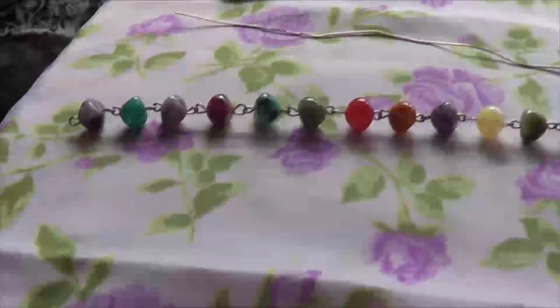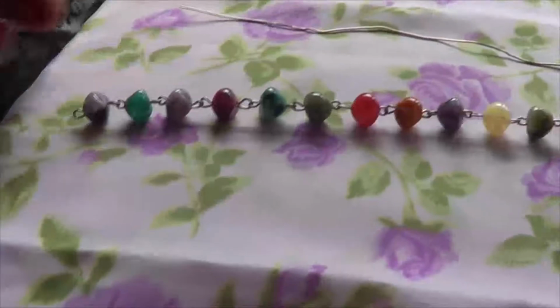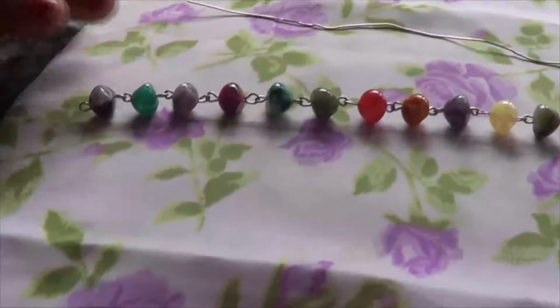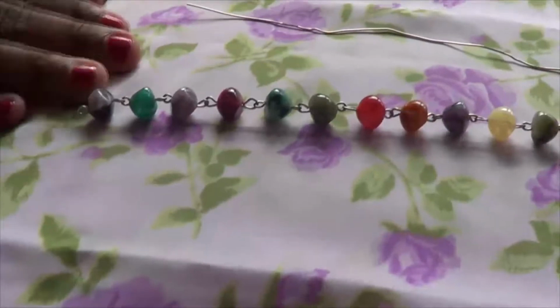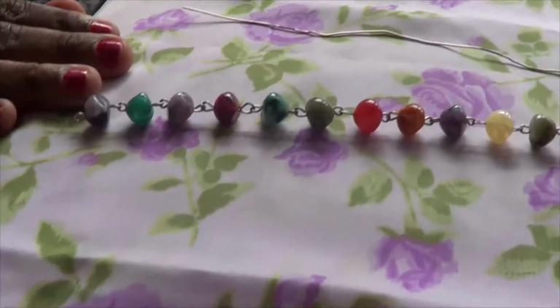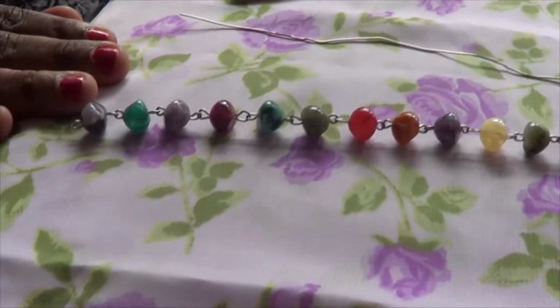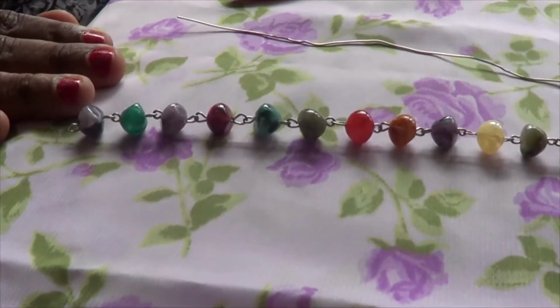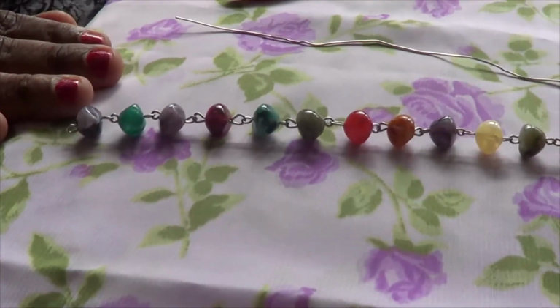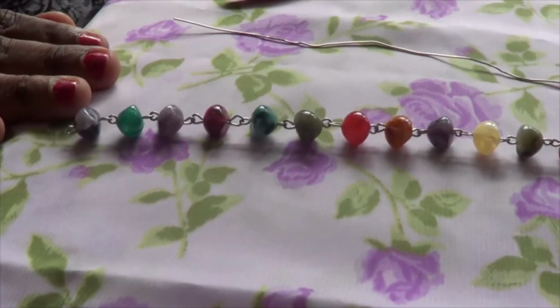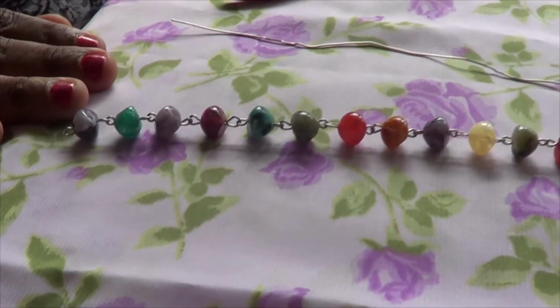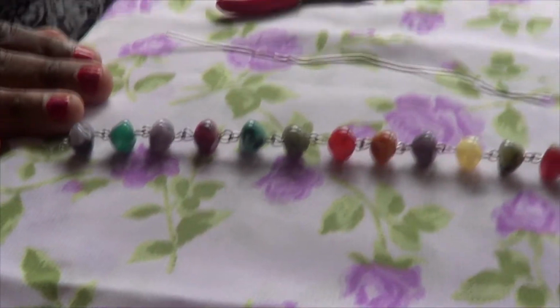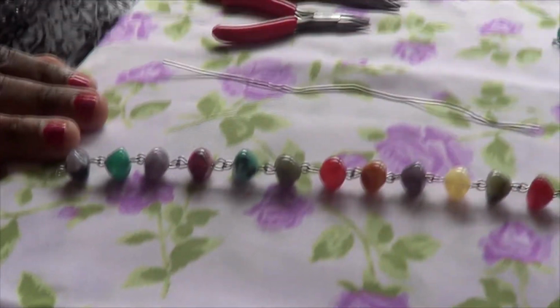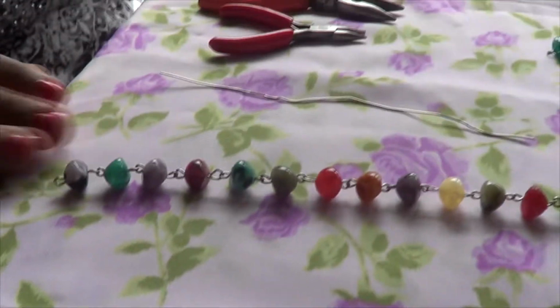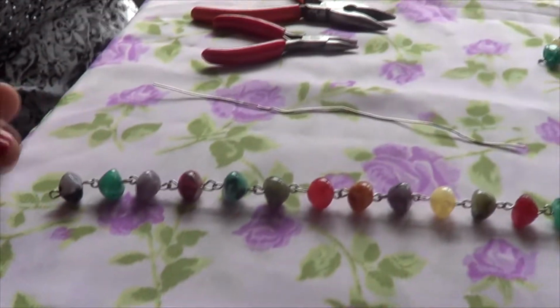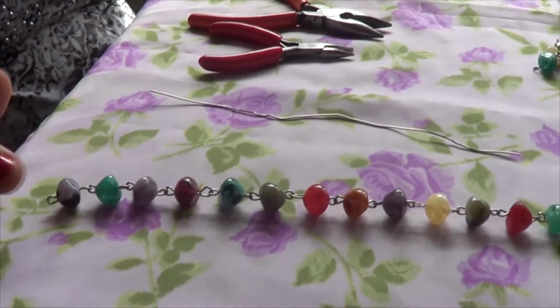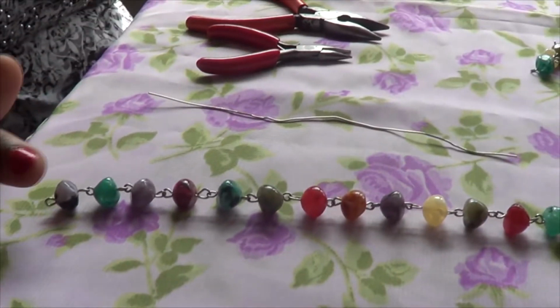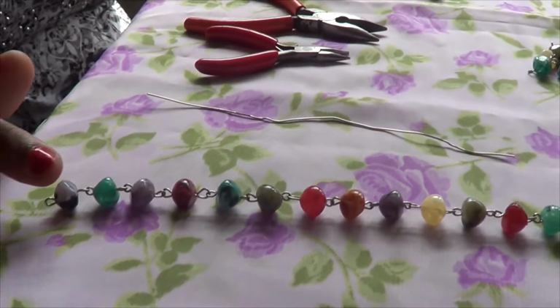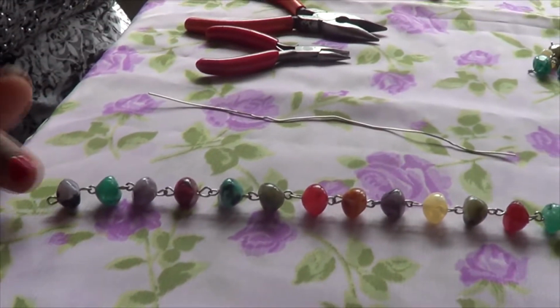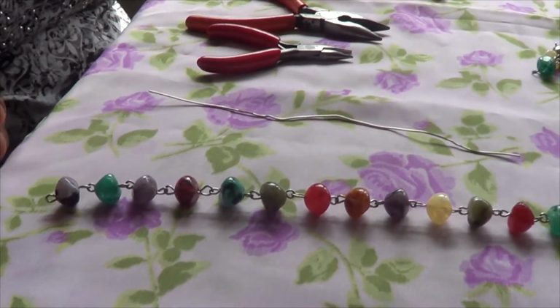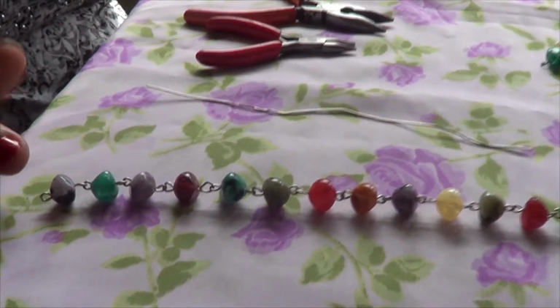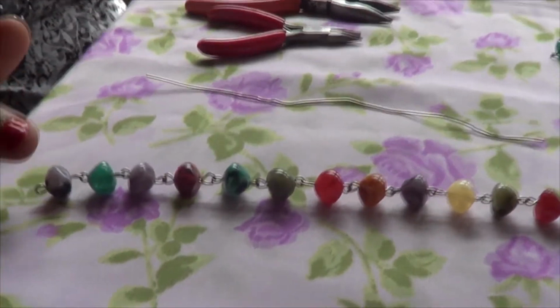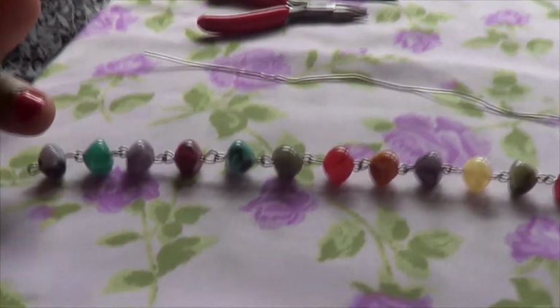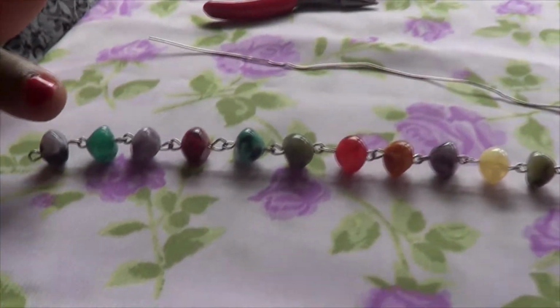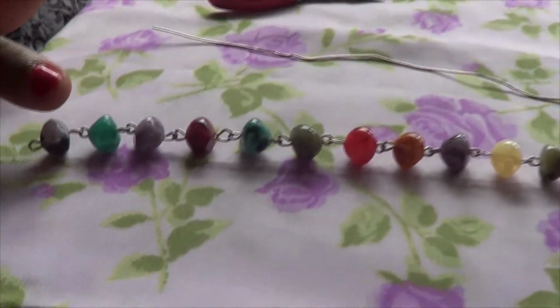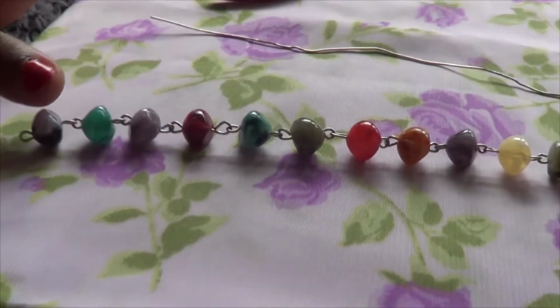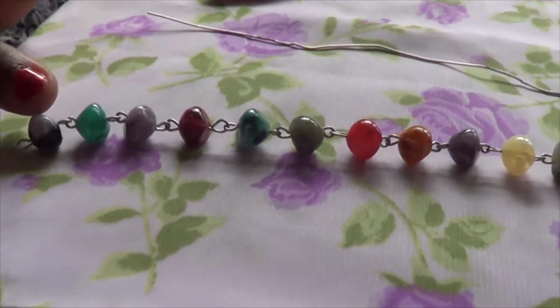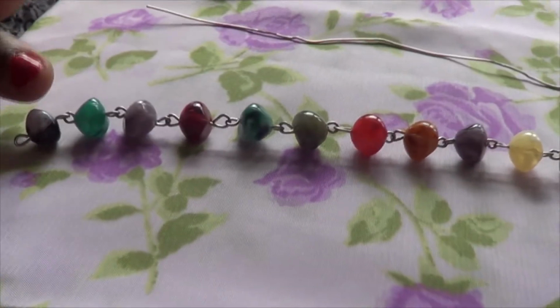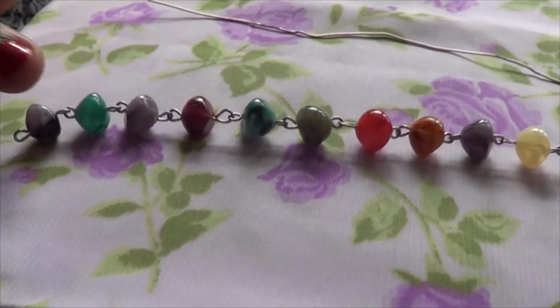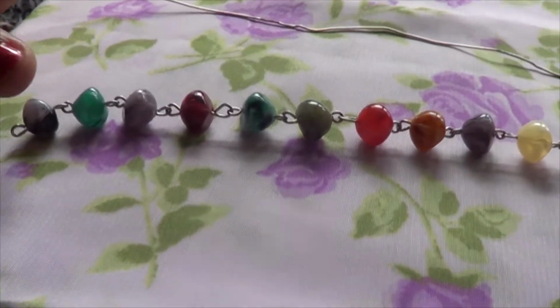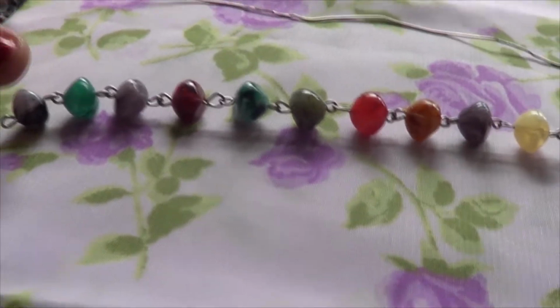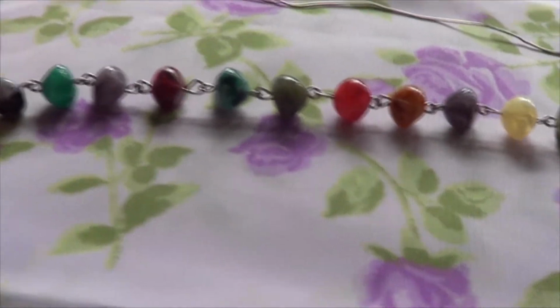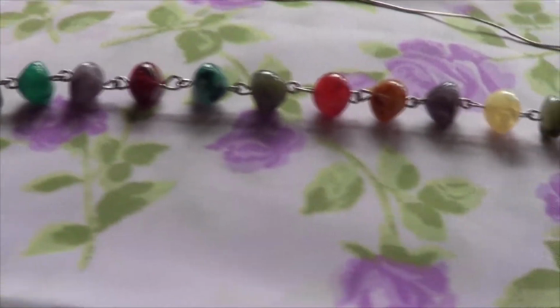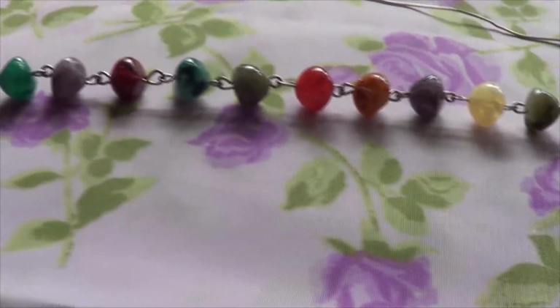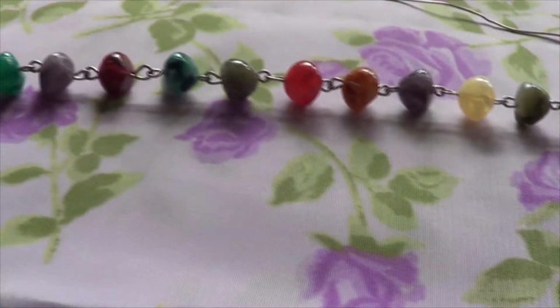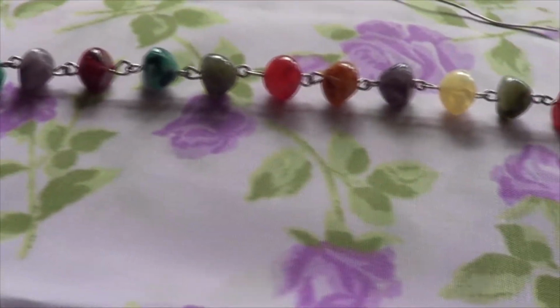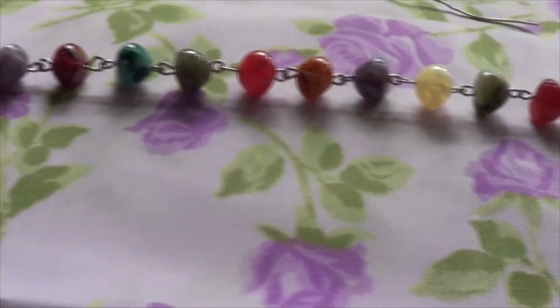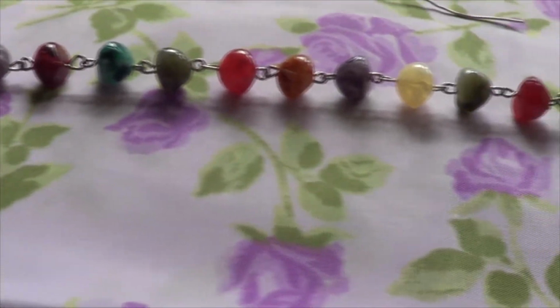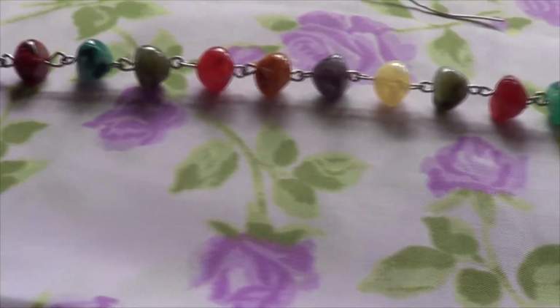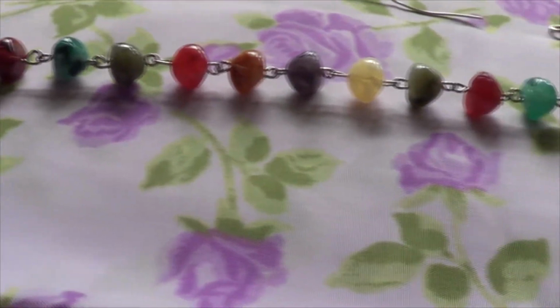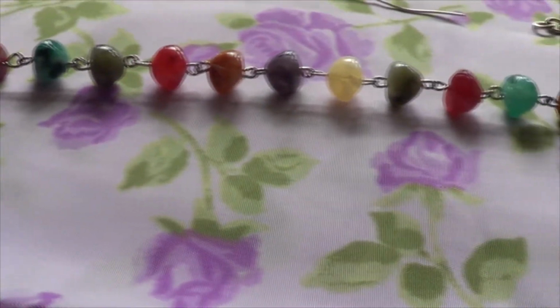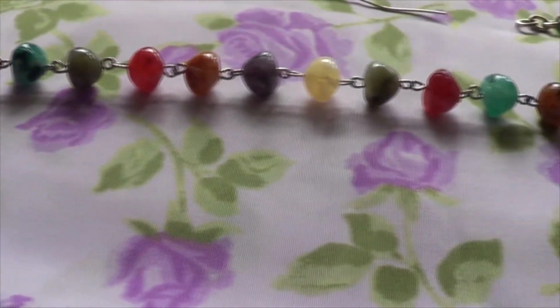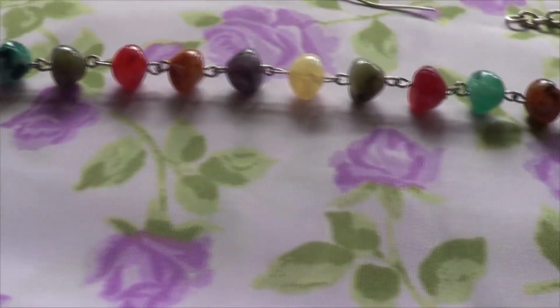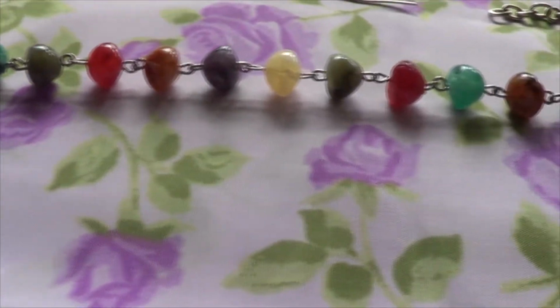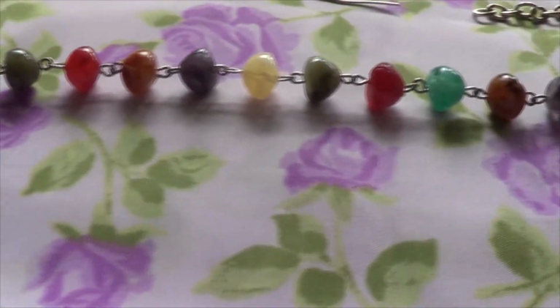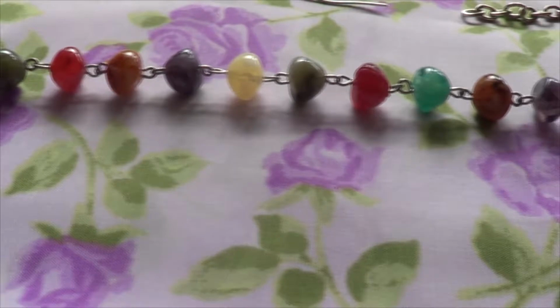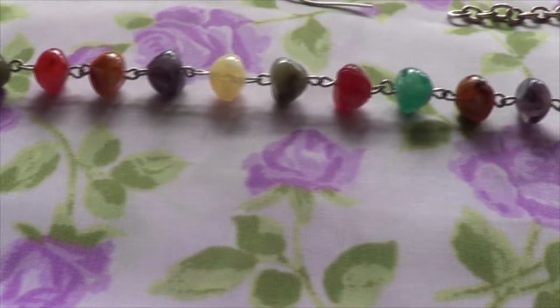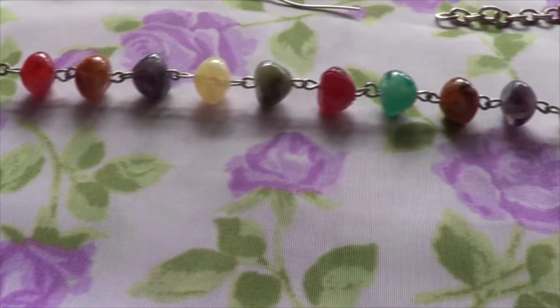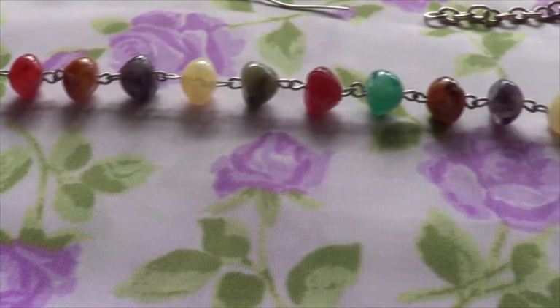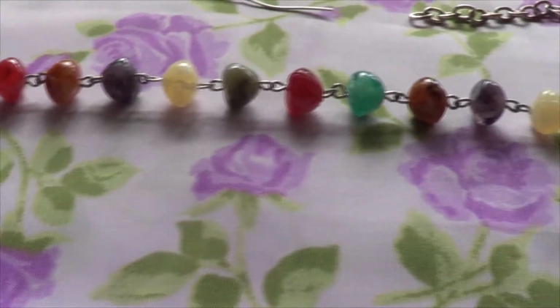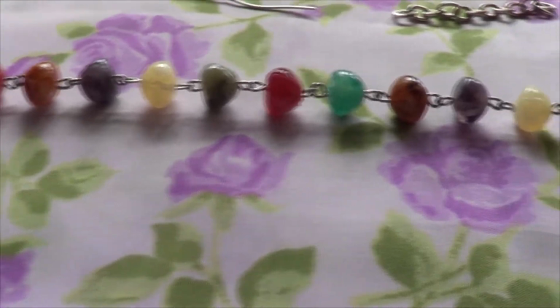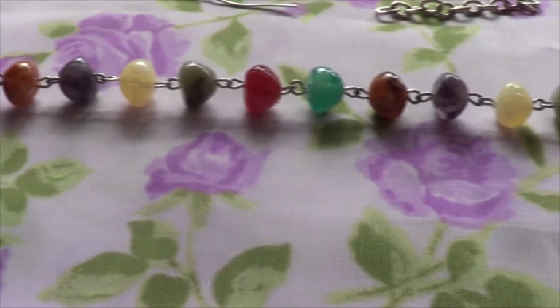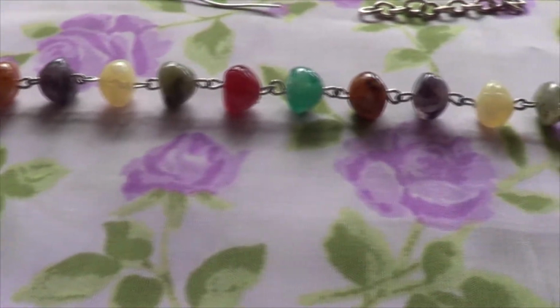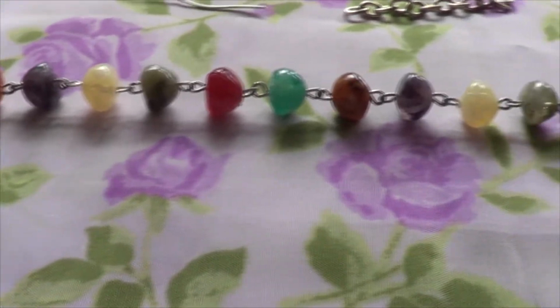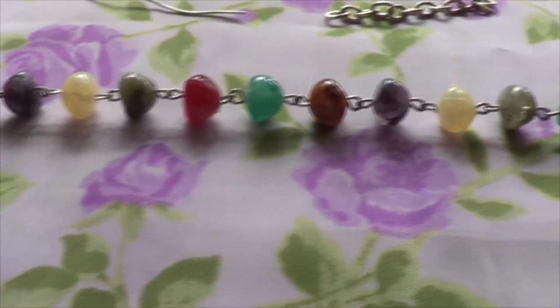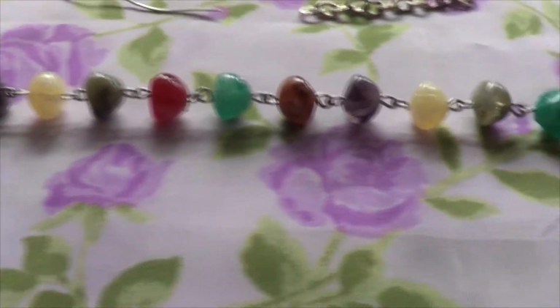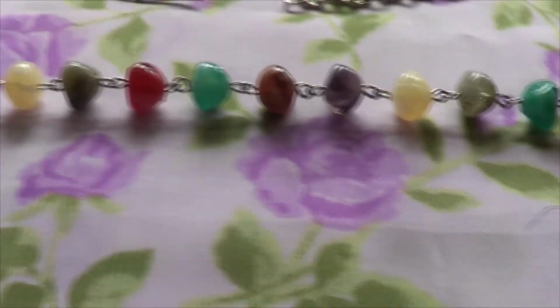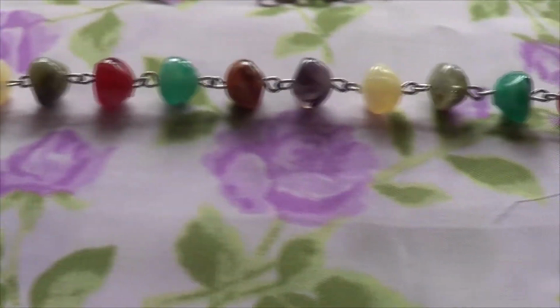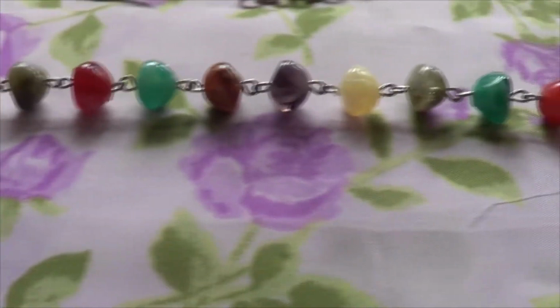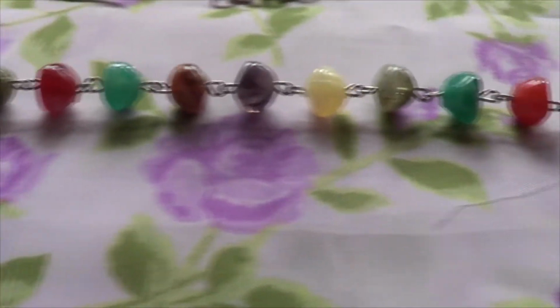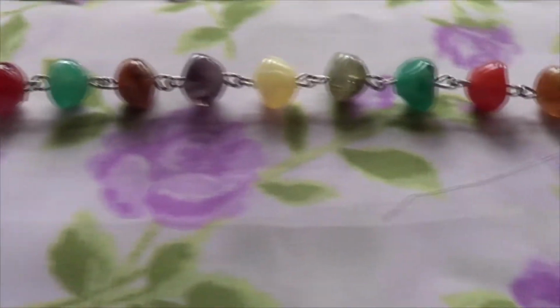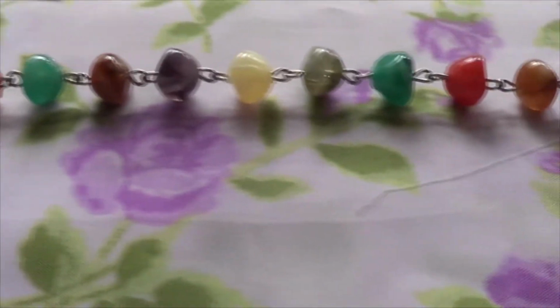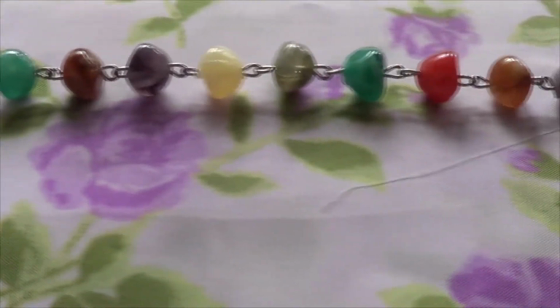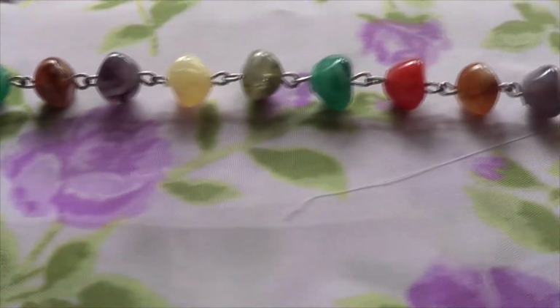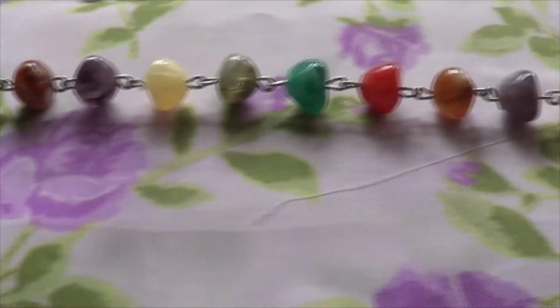Hi everybody, today I'm going to show you how to do that wonderful necklace or bracelet set you've been wanting. Let's get started.